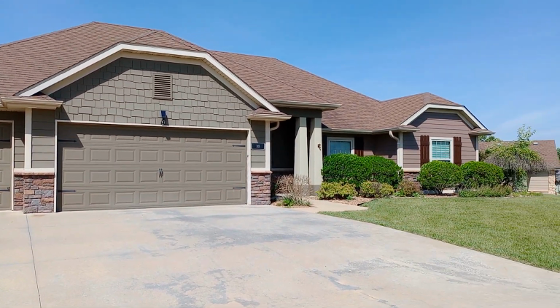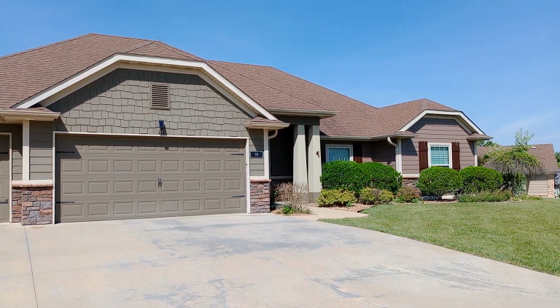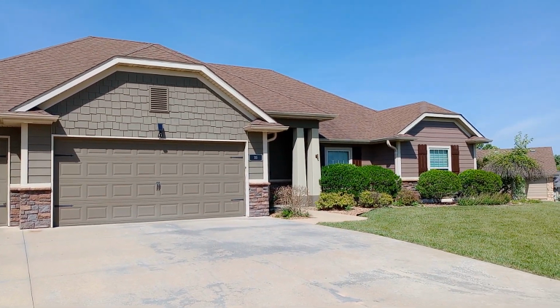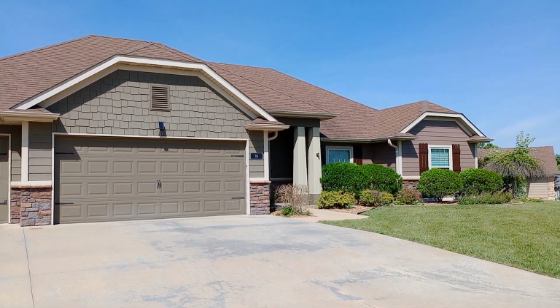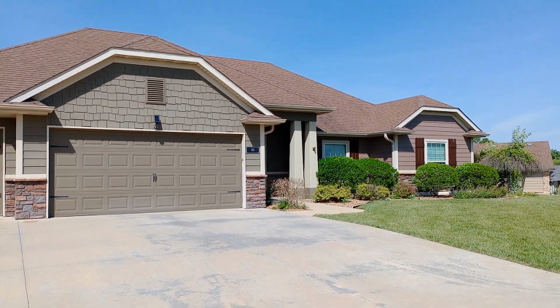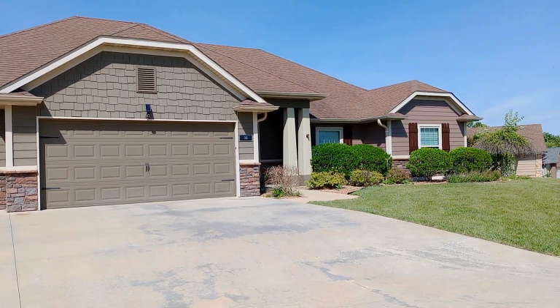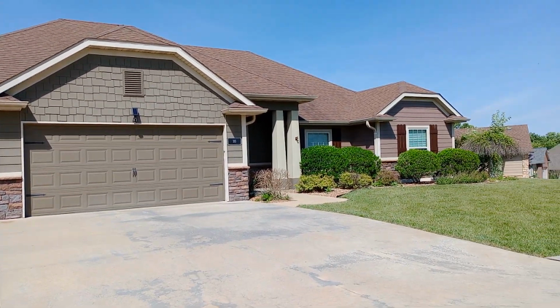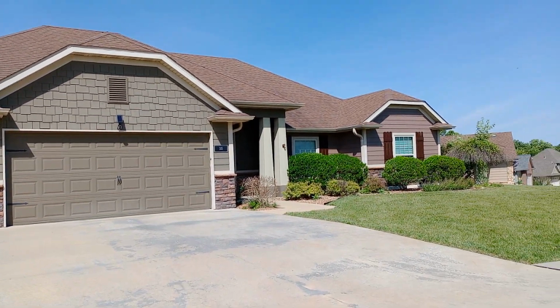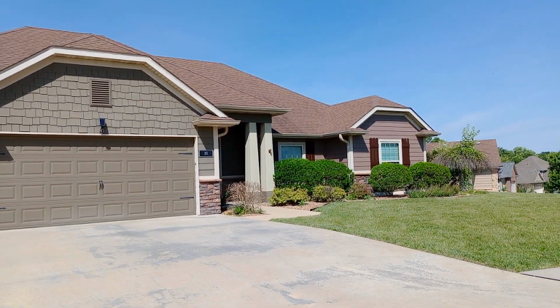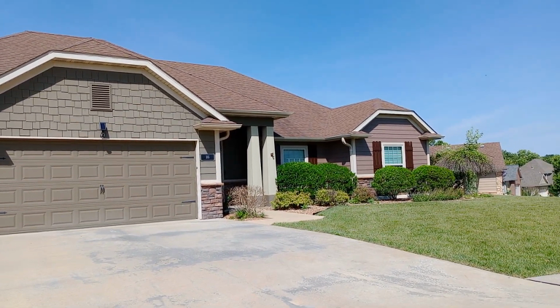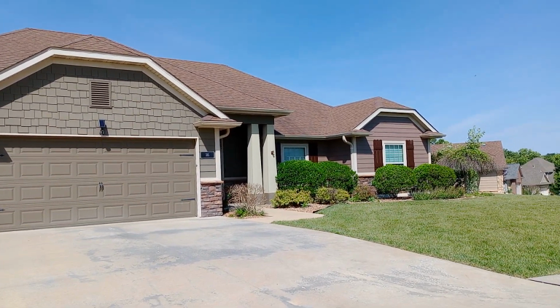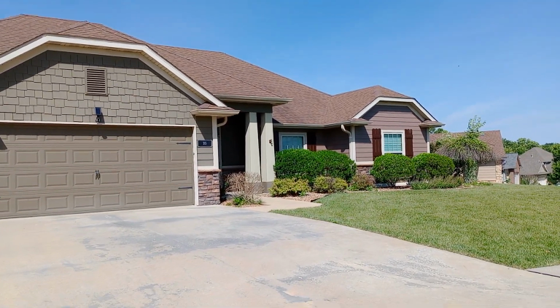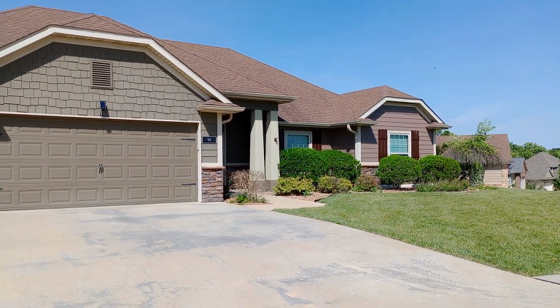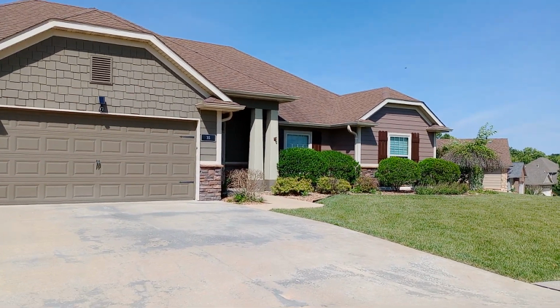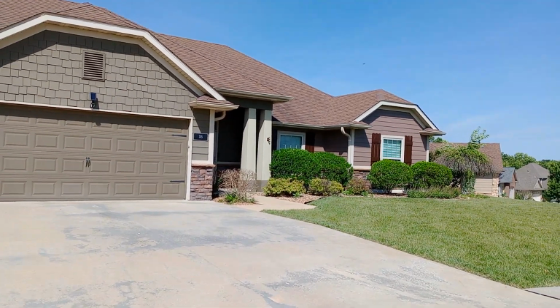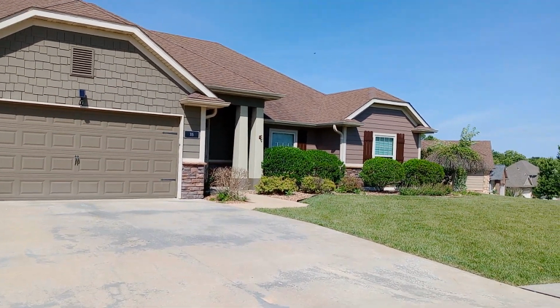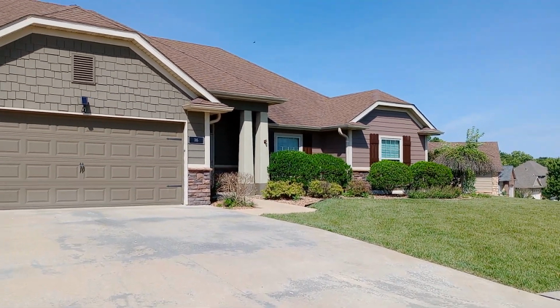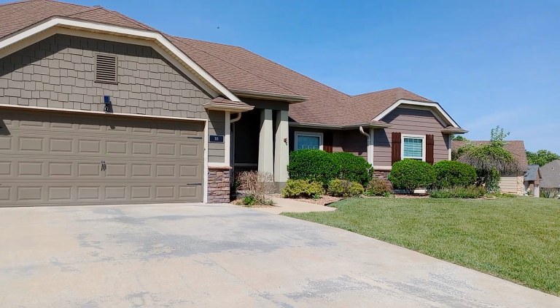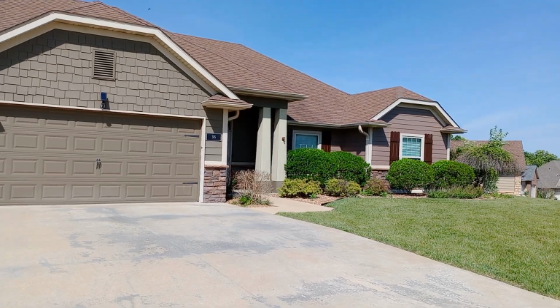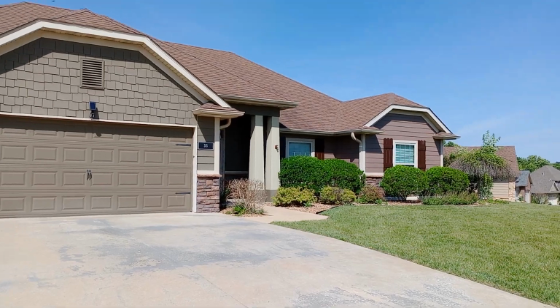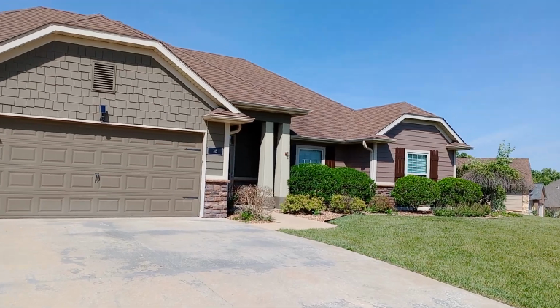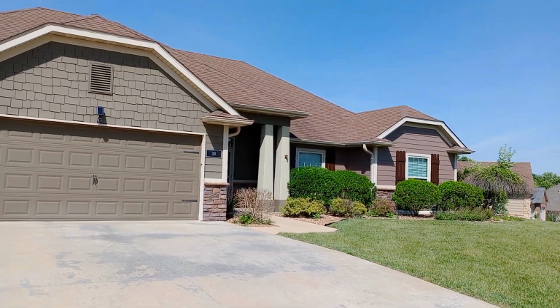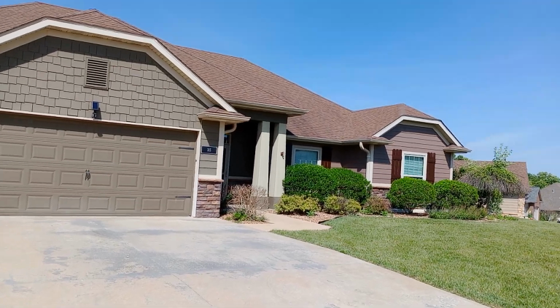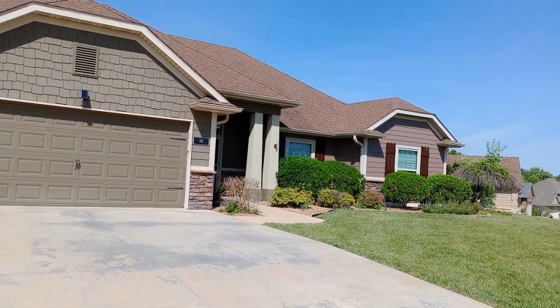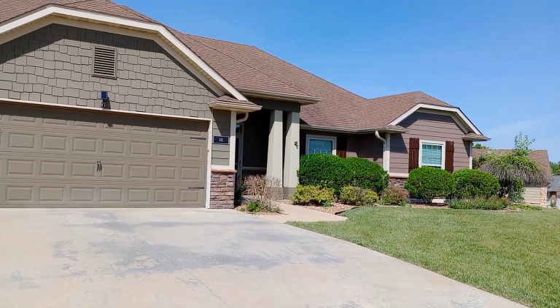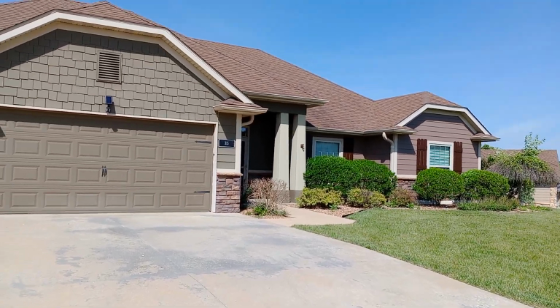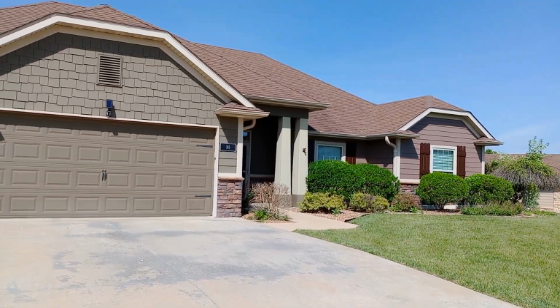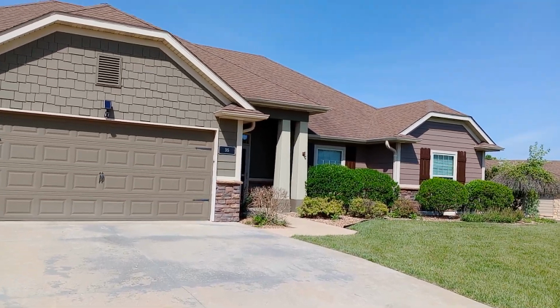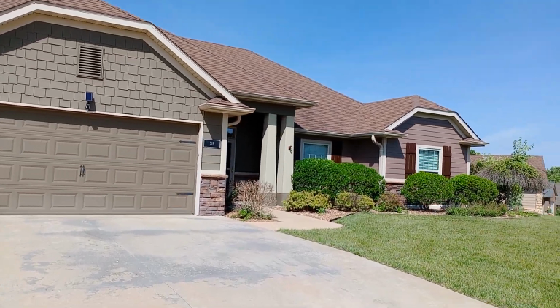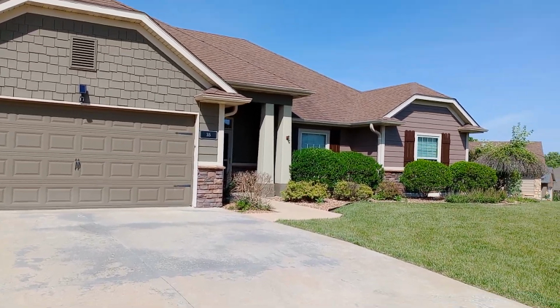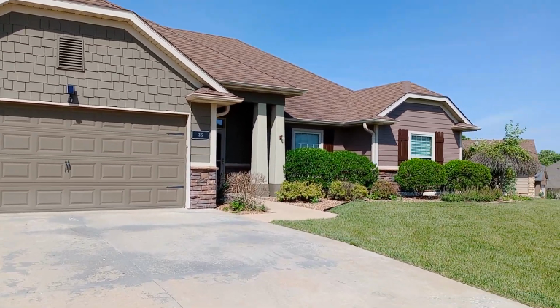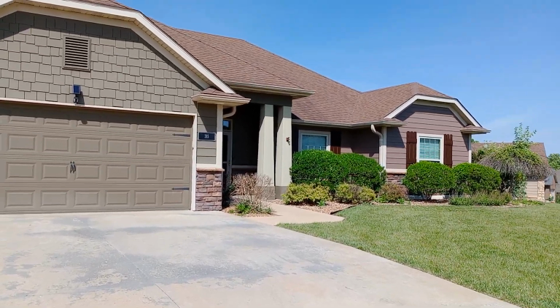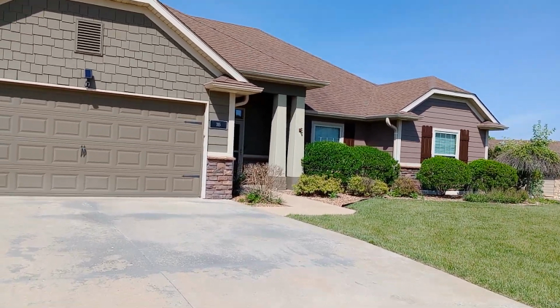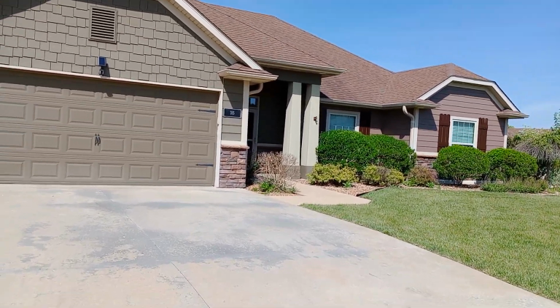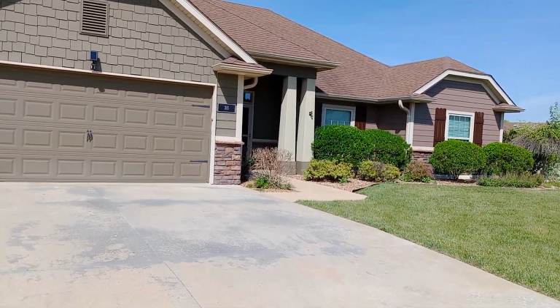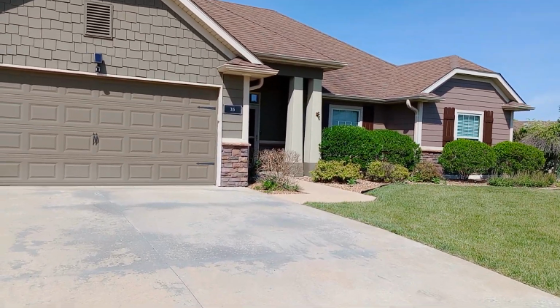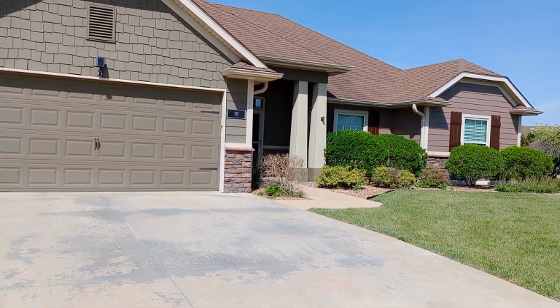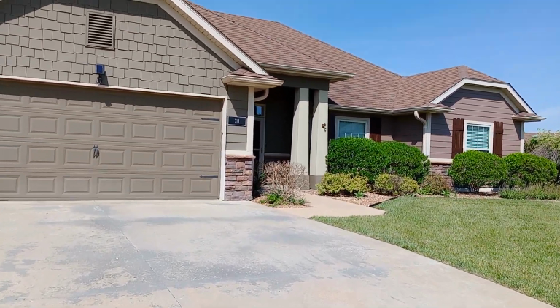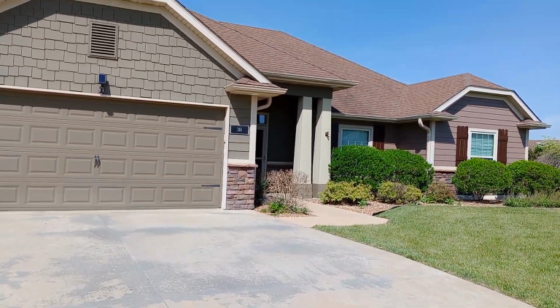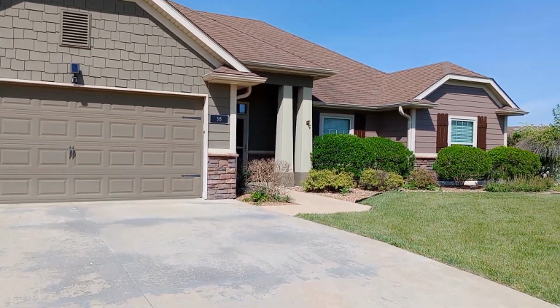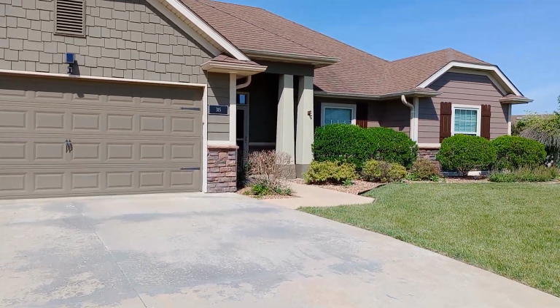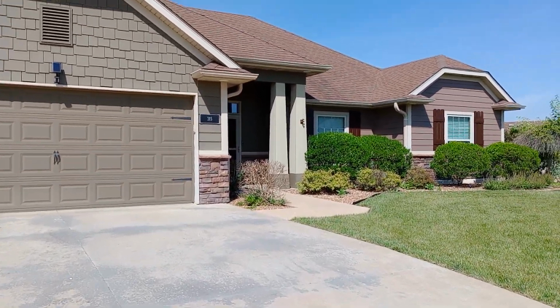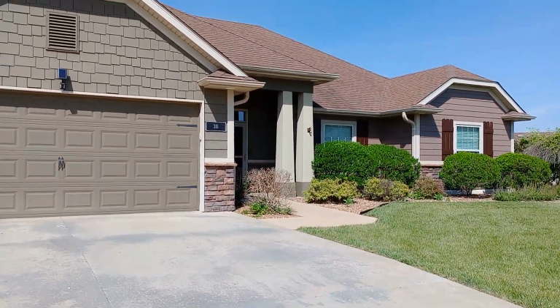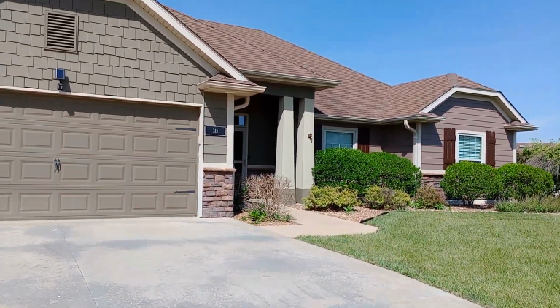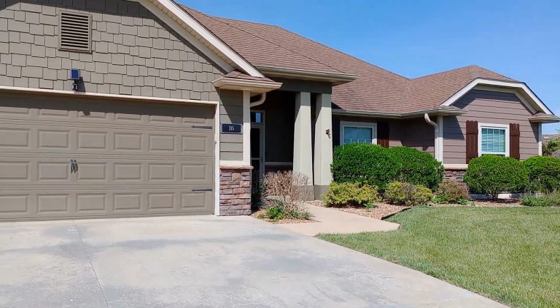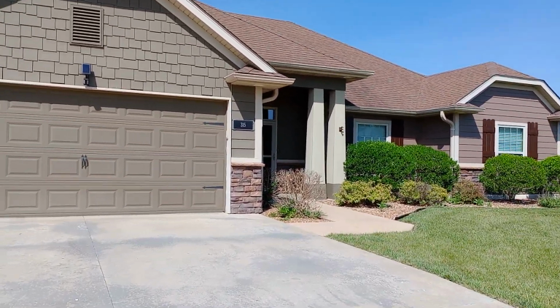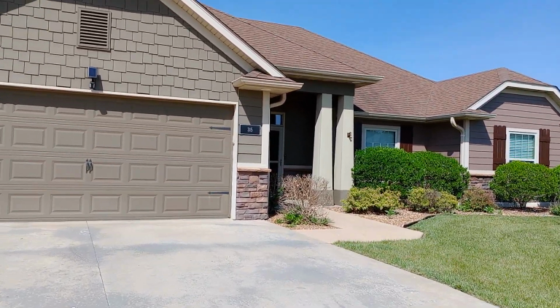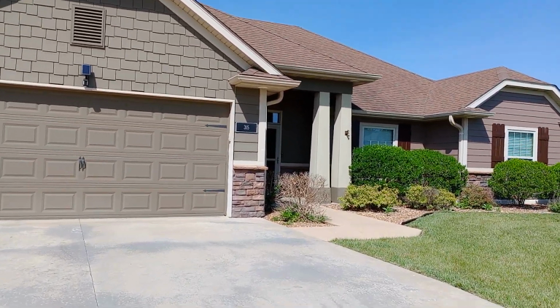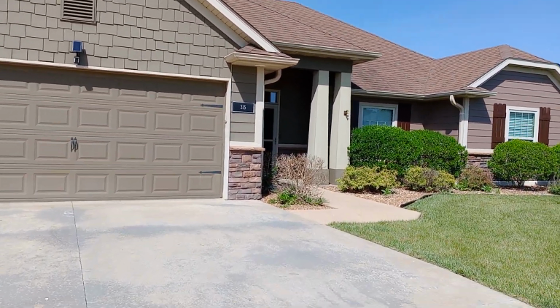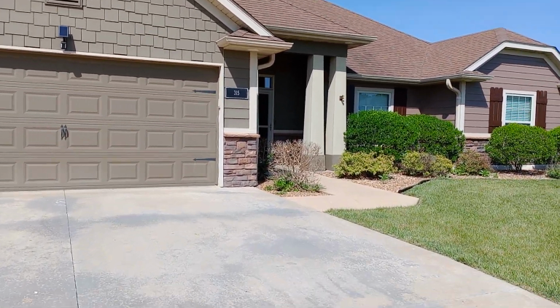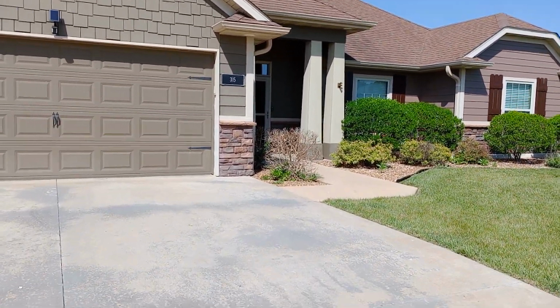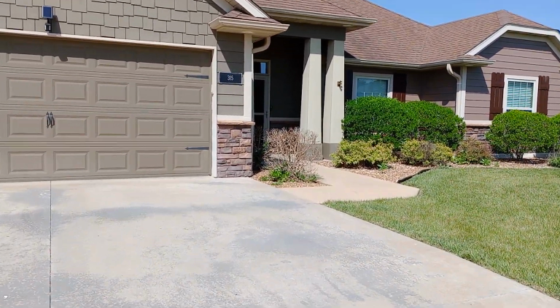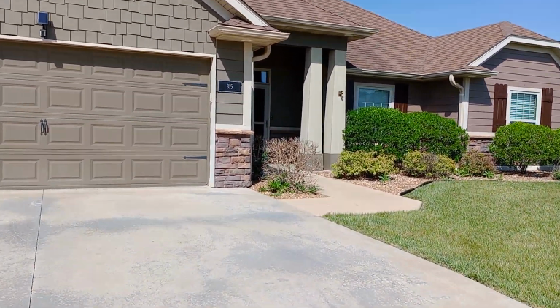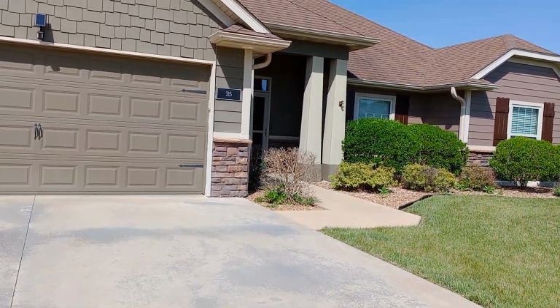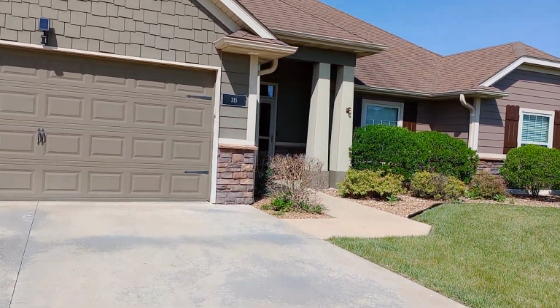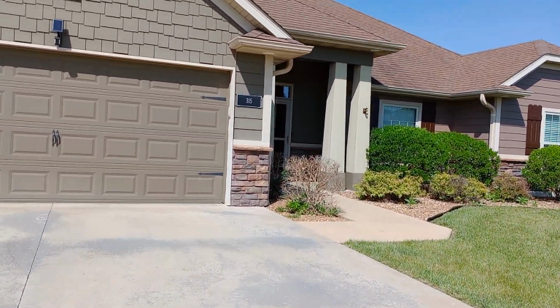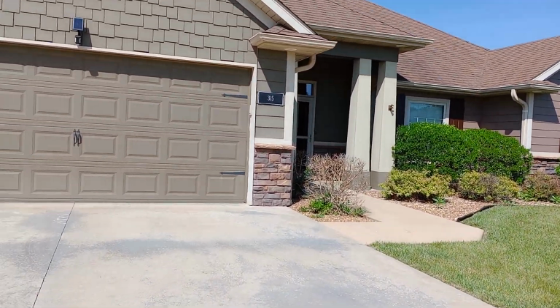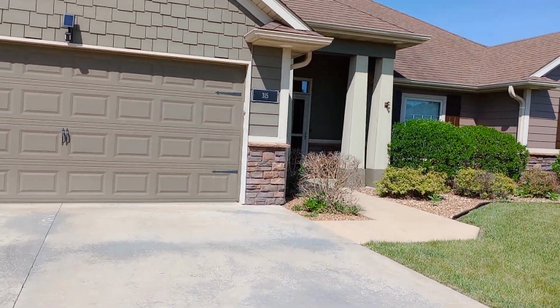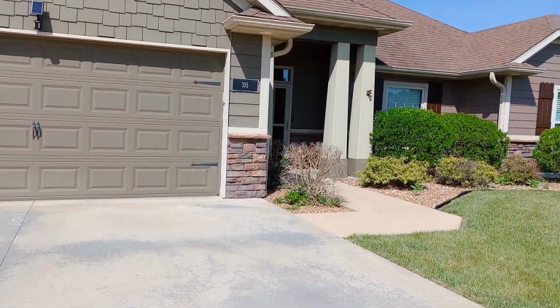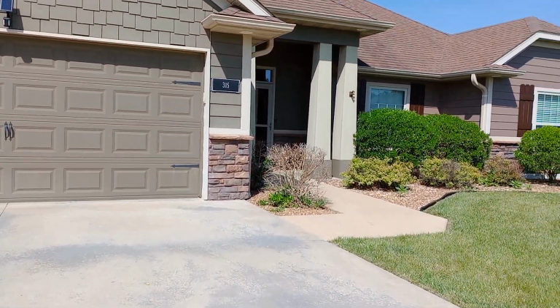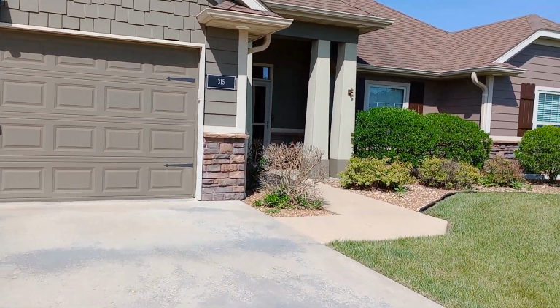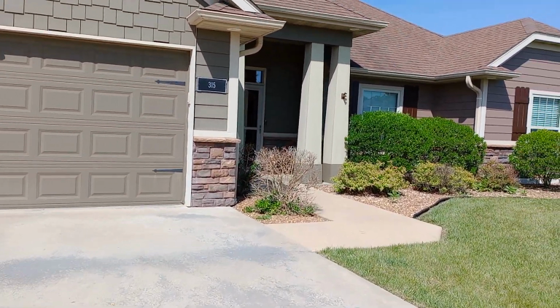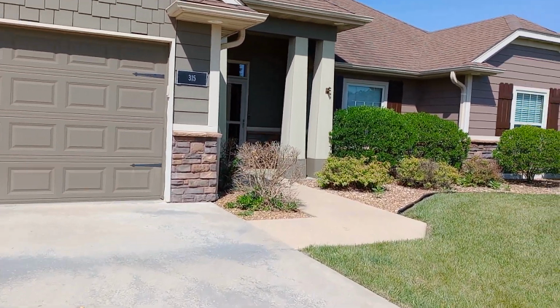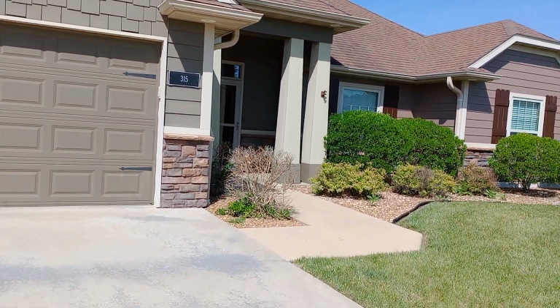Hey guys, it's Brittany with Jacobs Property Management and I'm outside of 315 Reeds Port Ridge. I thought I'd take a moment to show you guys around.